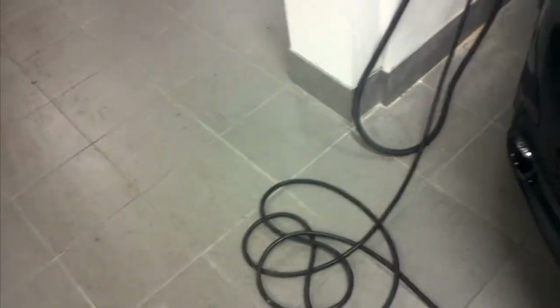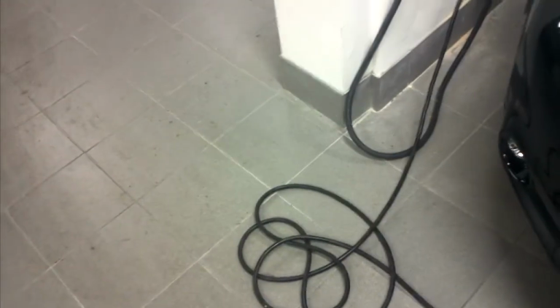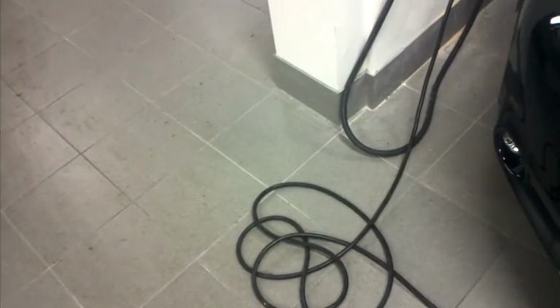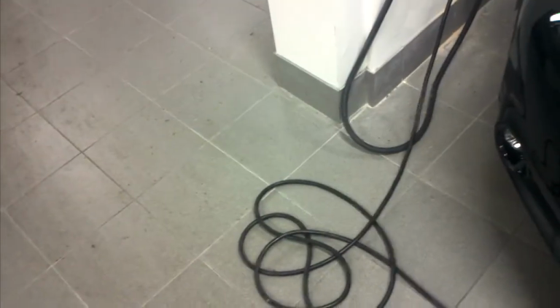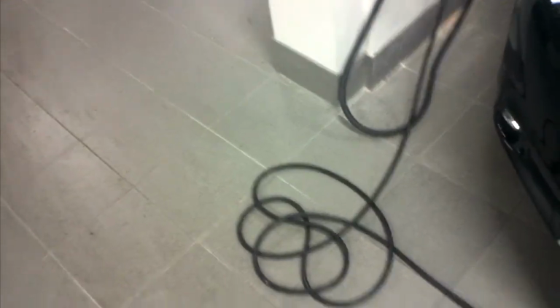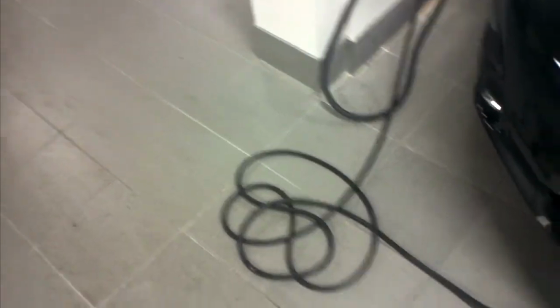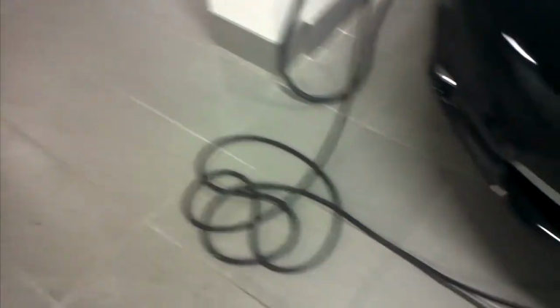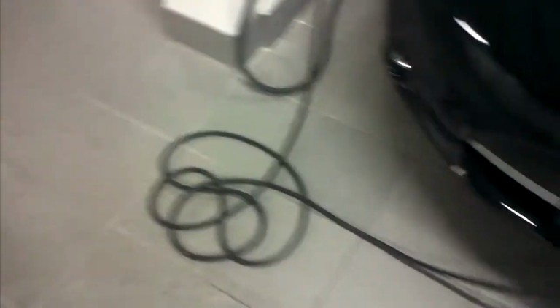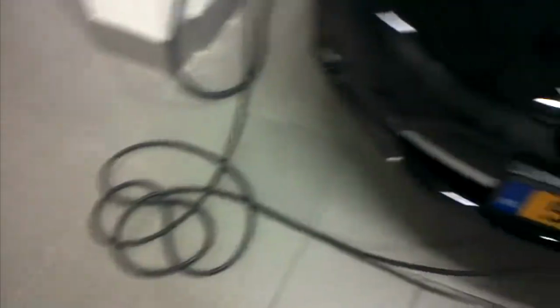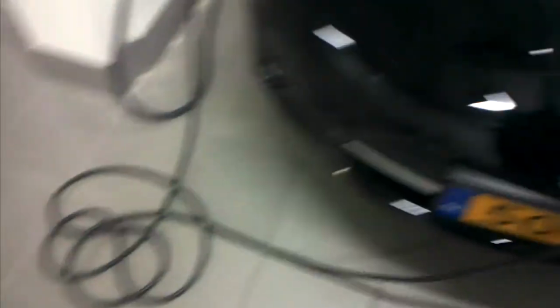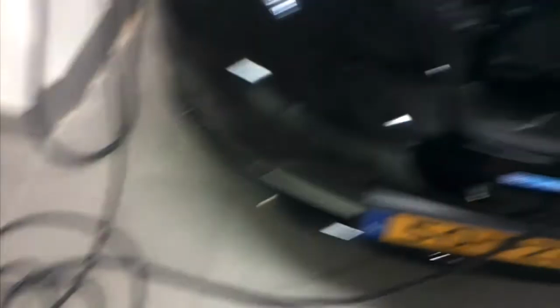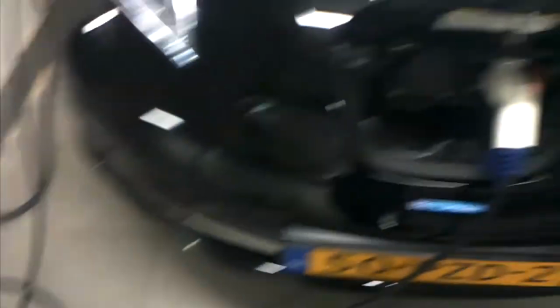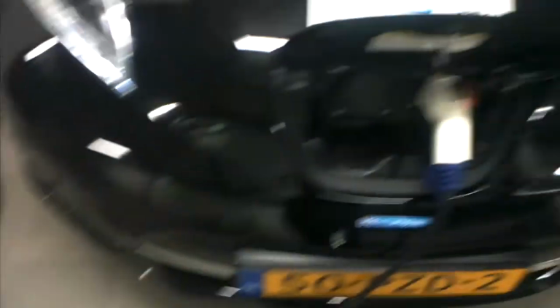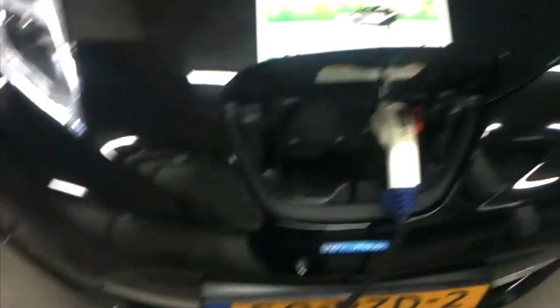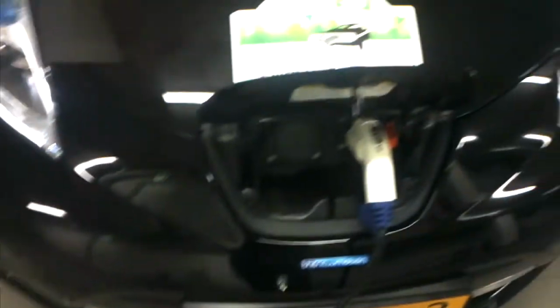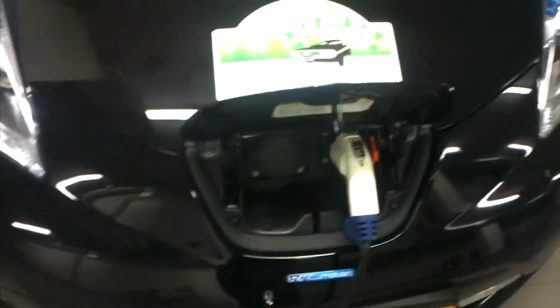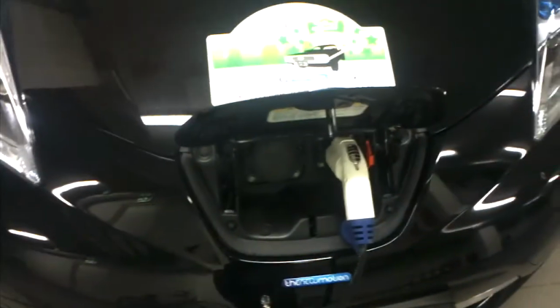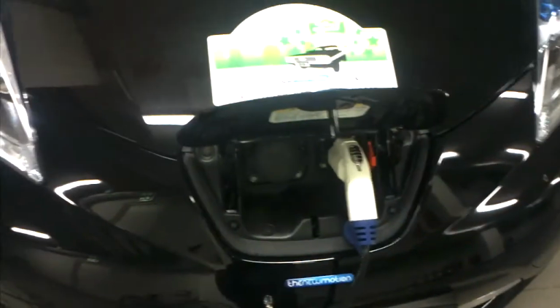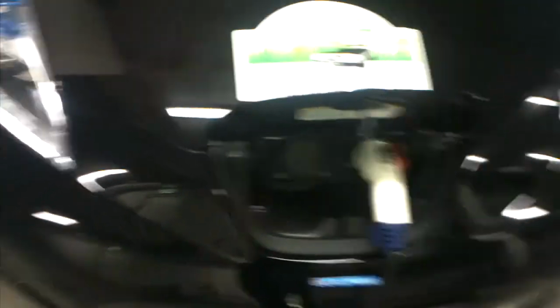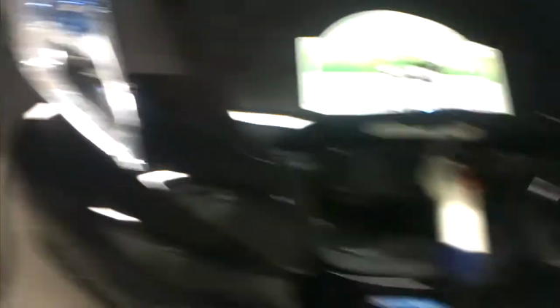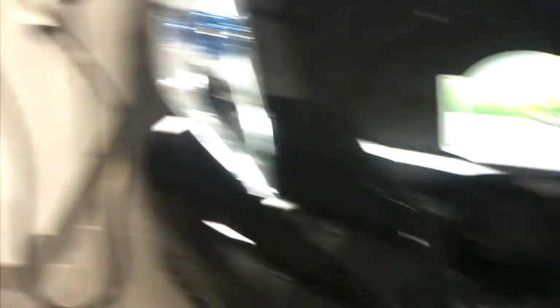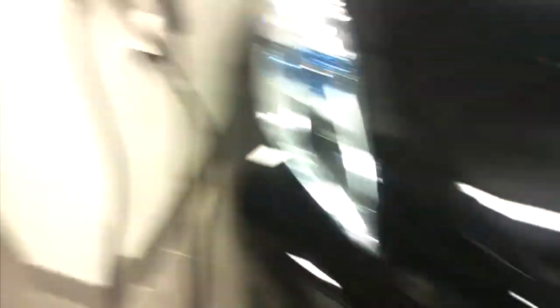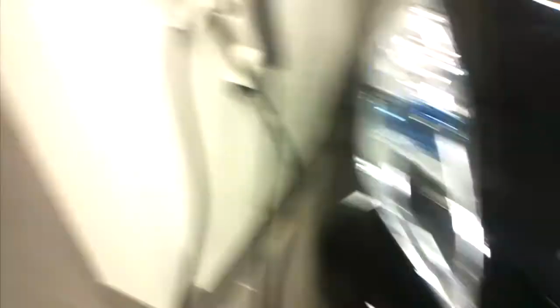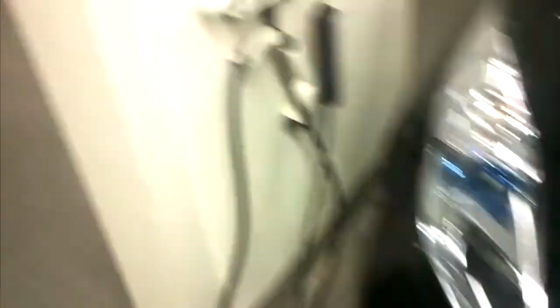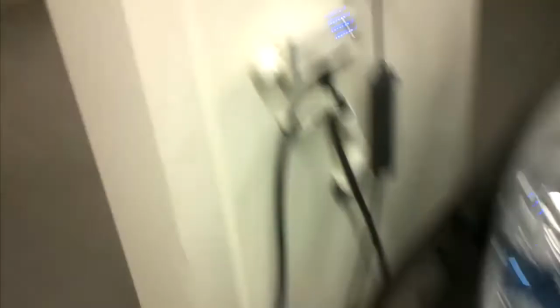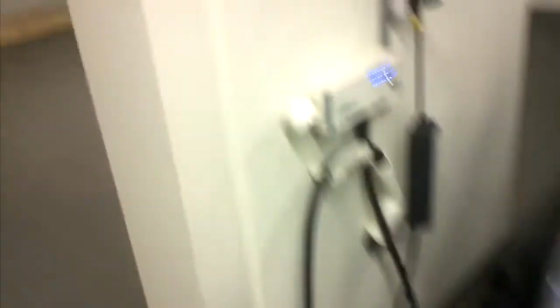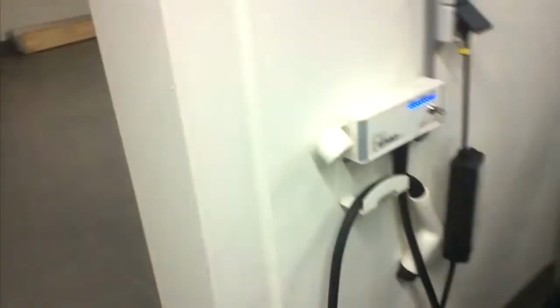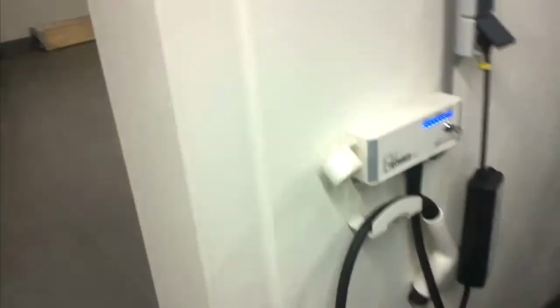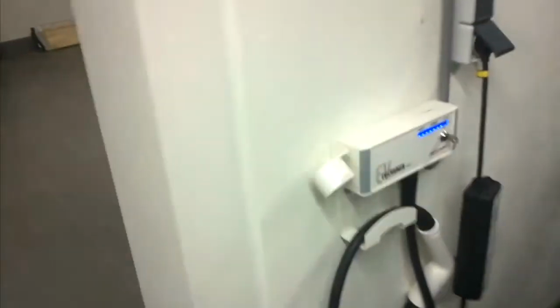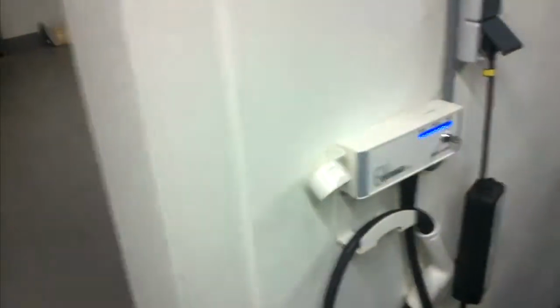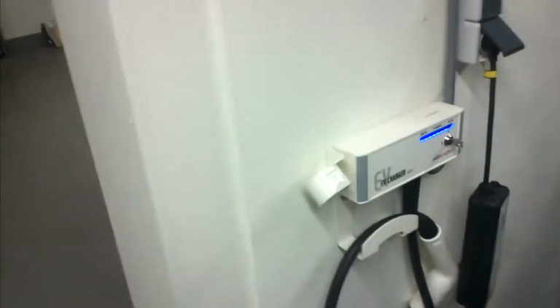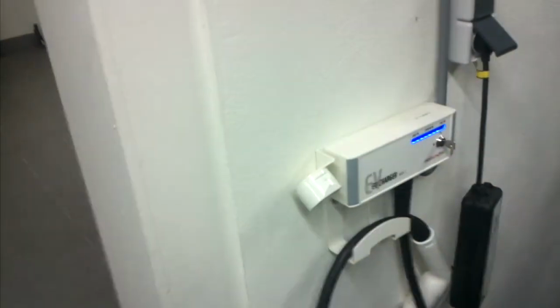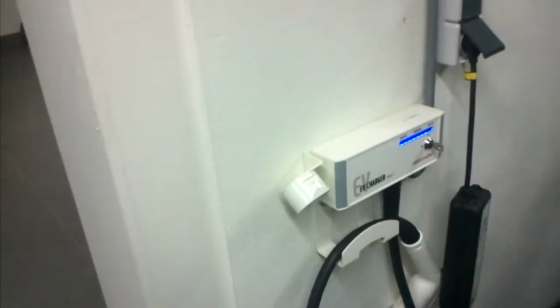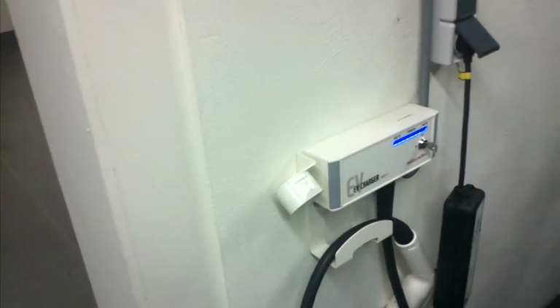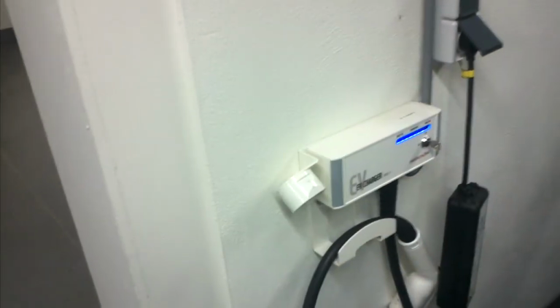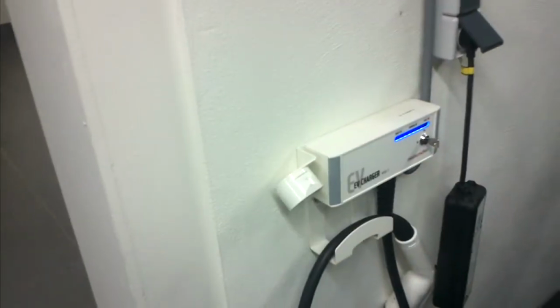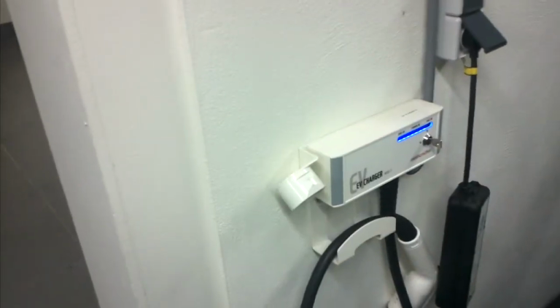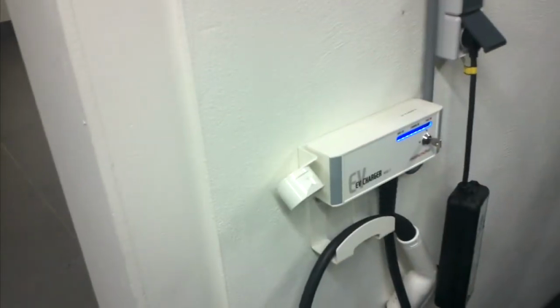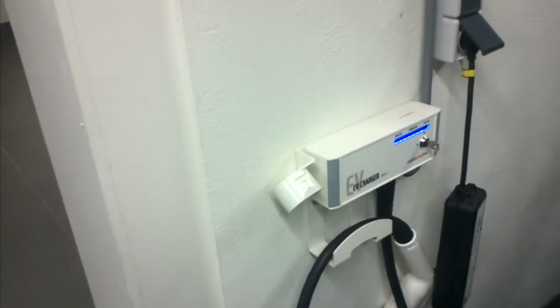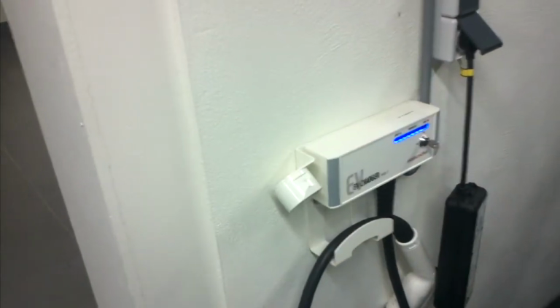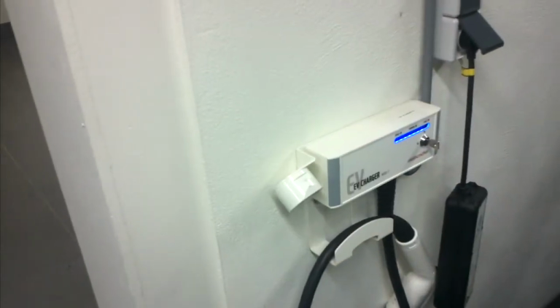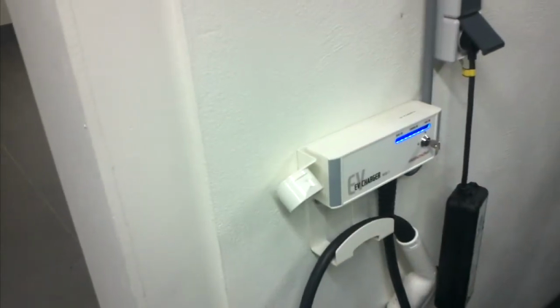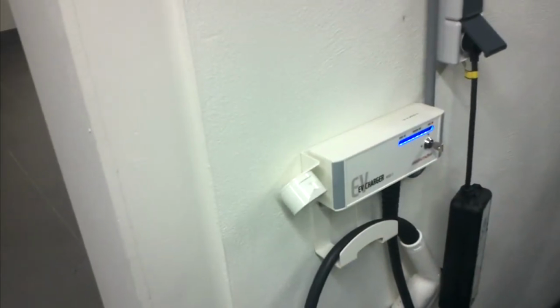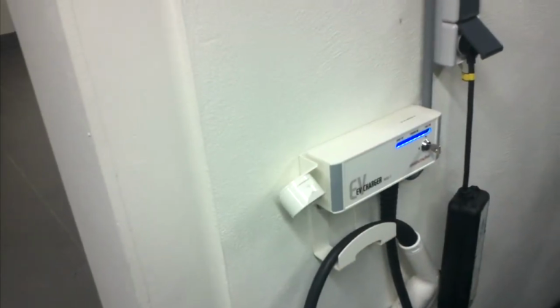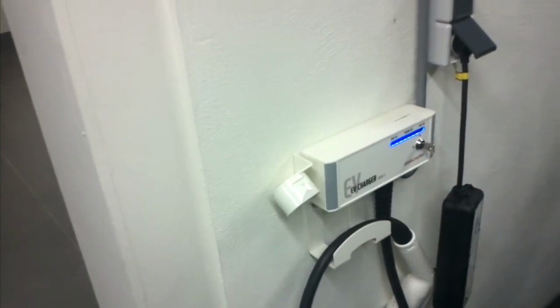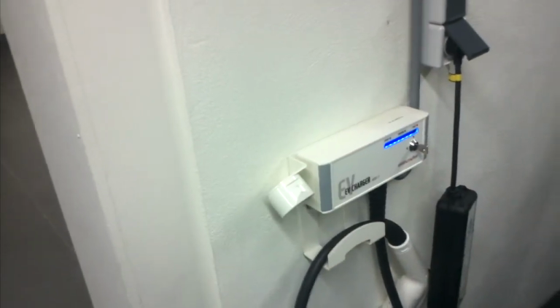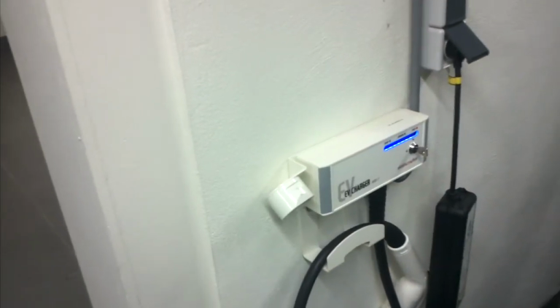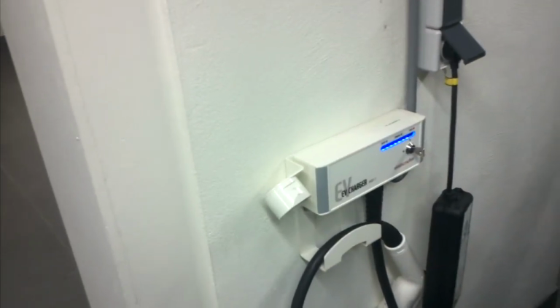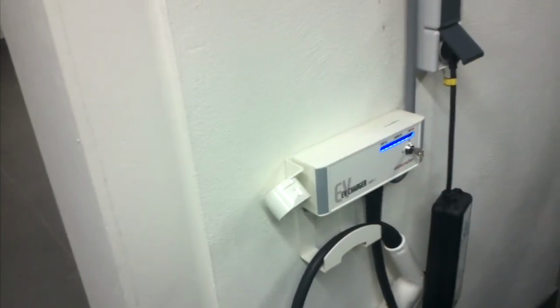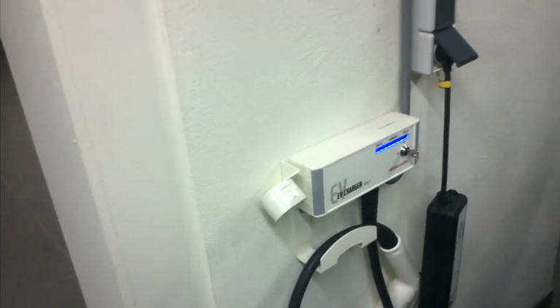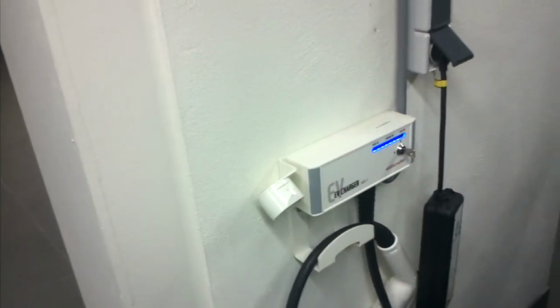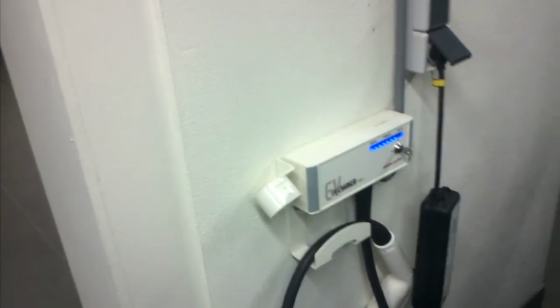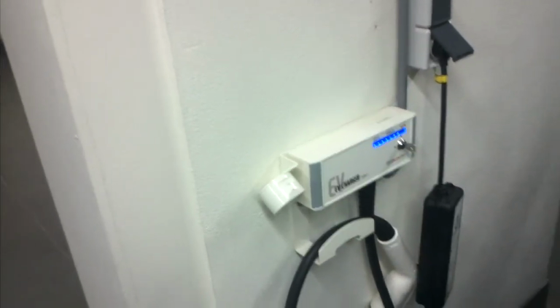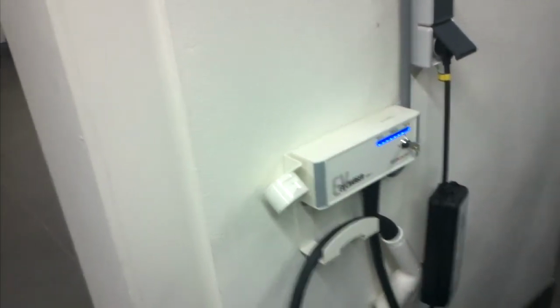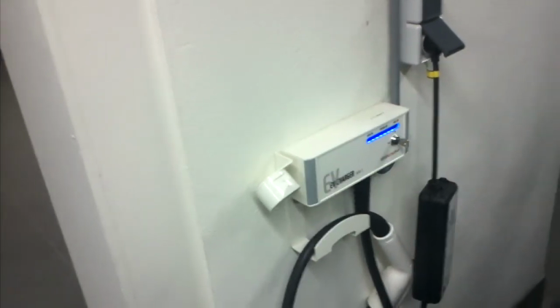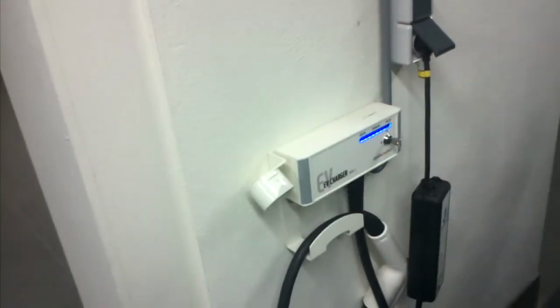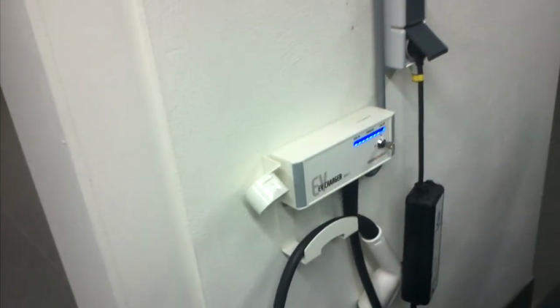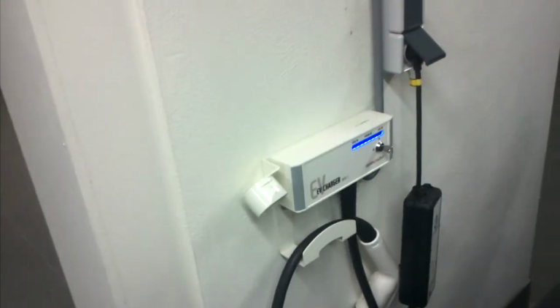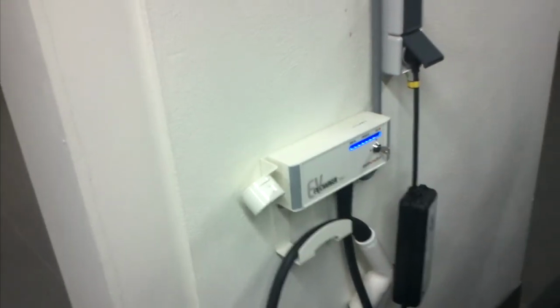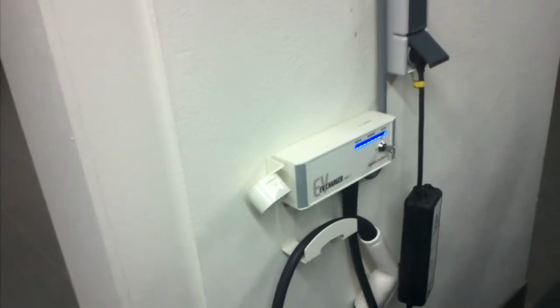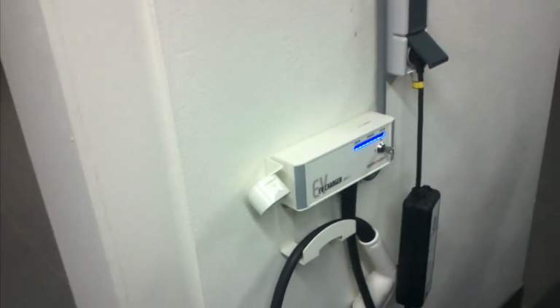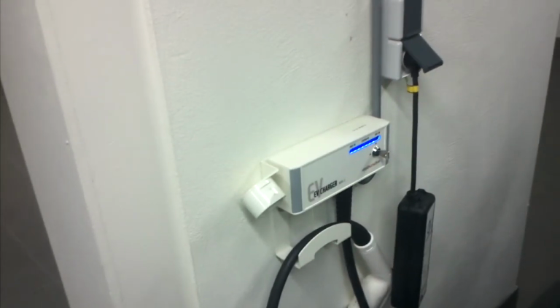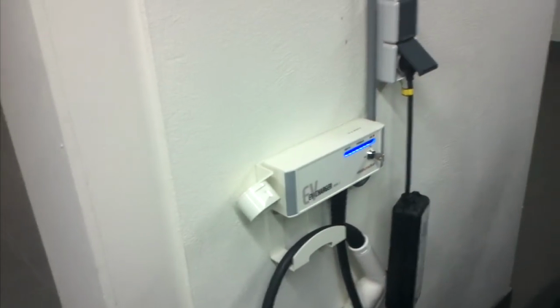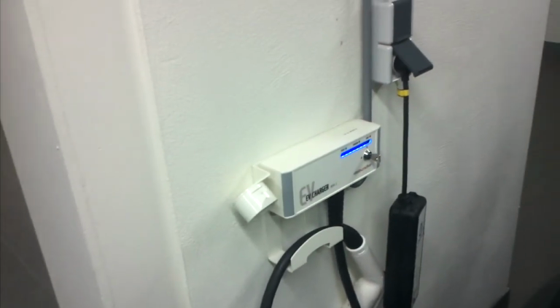For example, when visiting your grandma who doesn't have a Mode 3 Type 2 charge station in her shed. That's it.